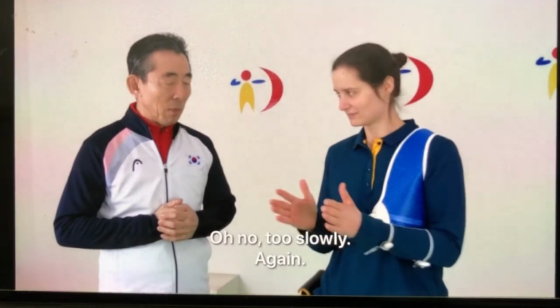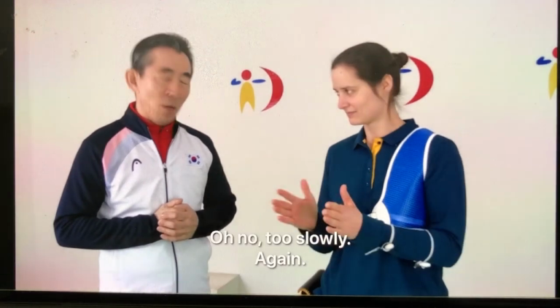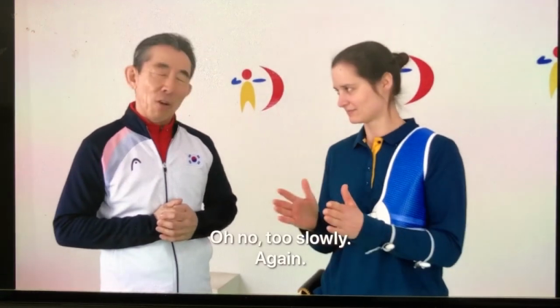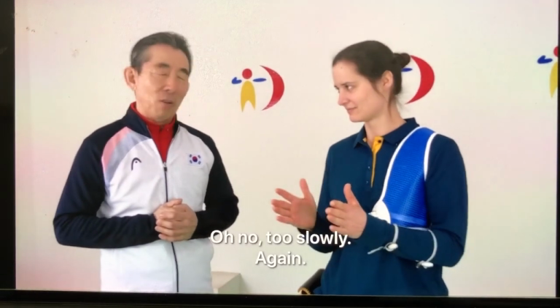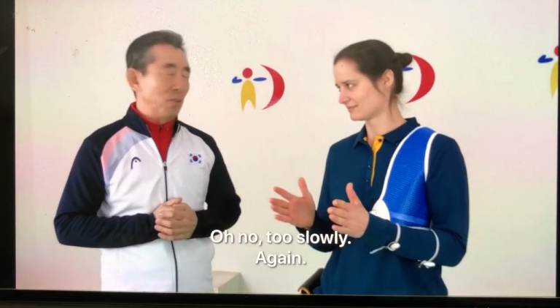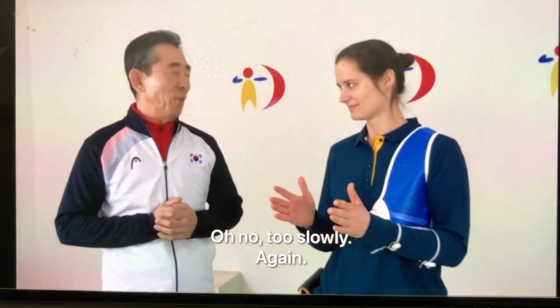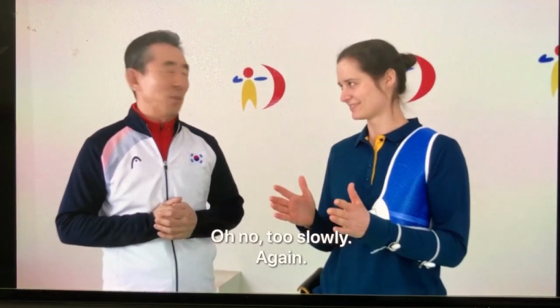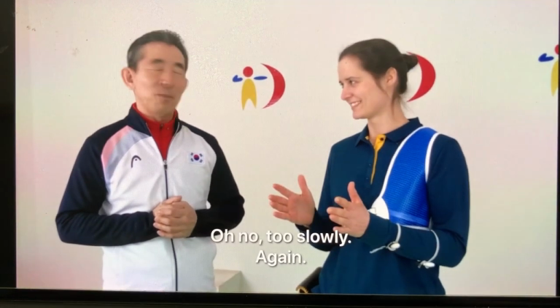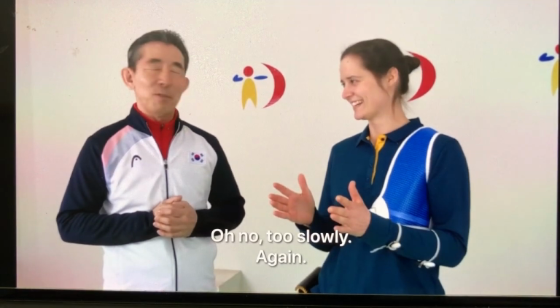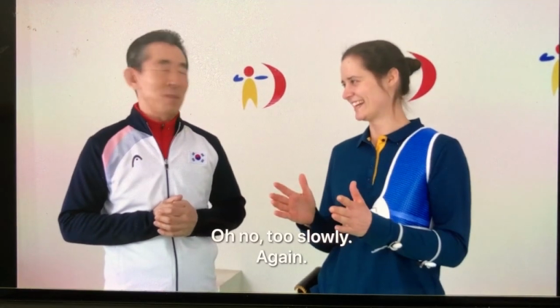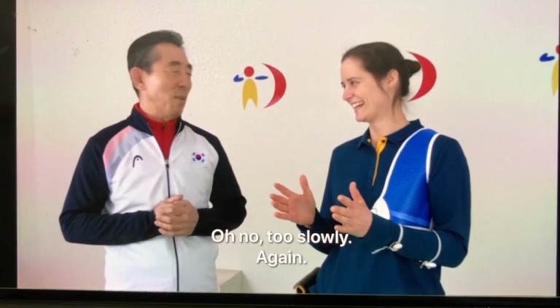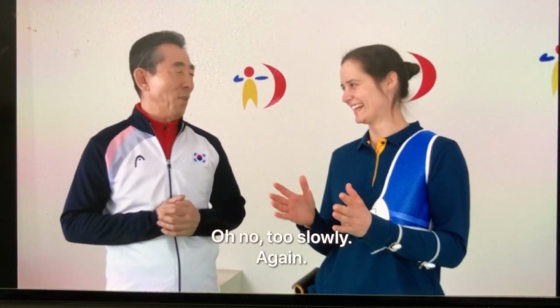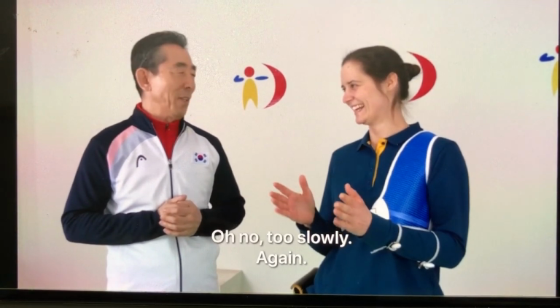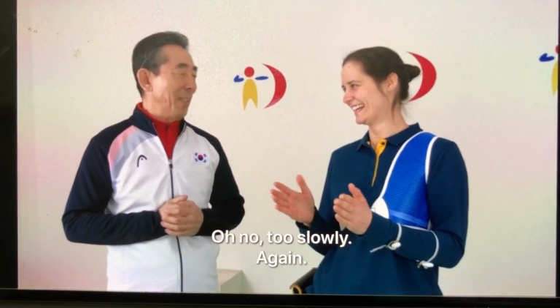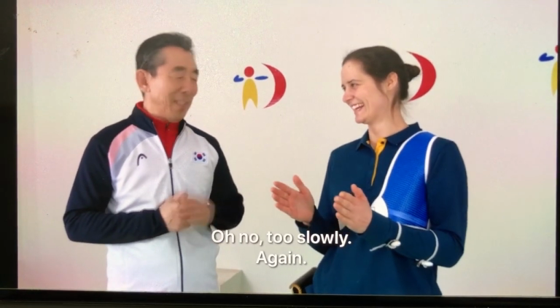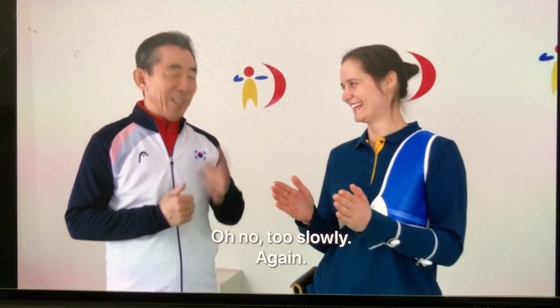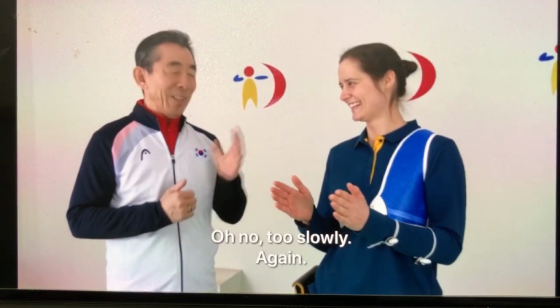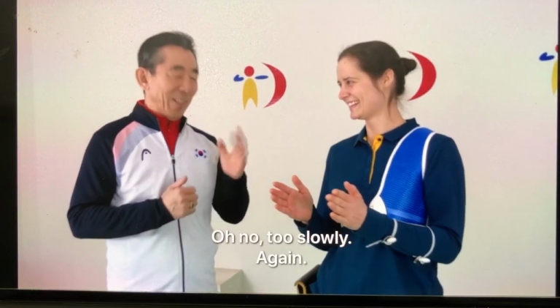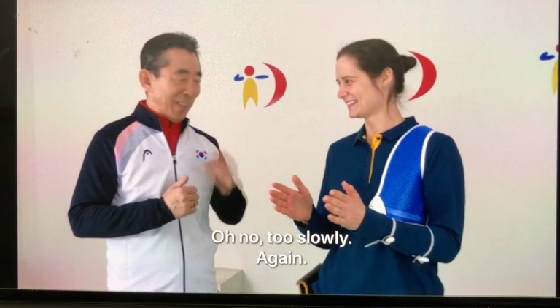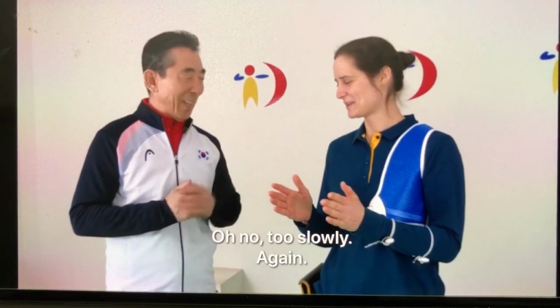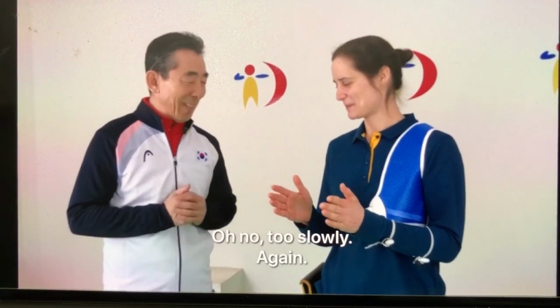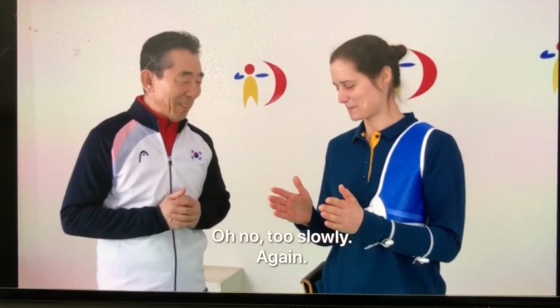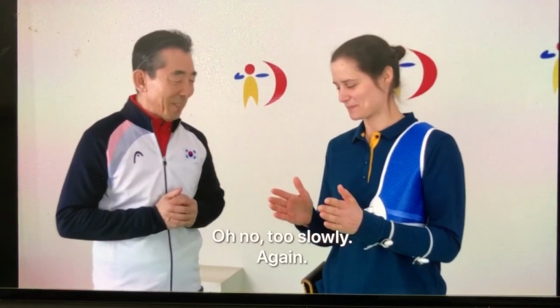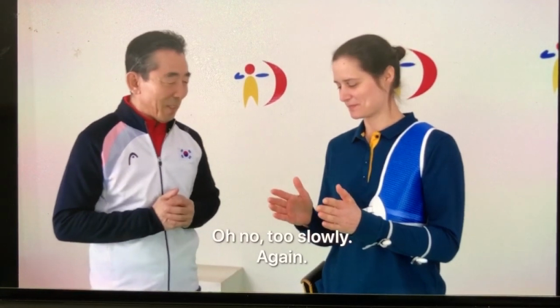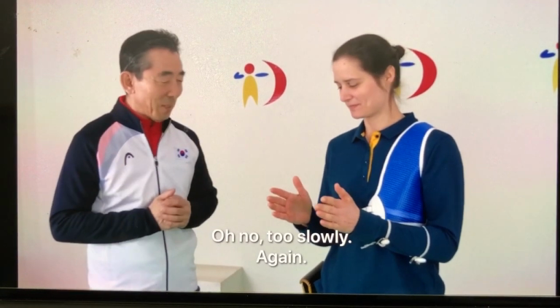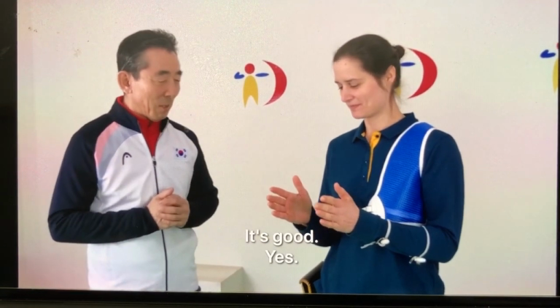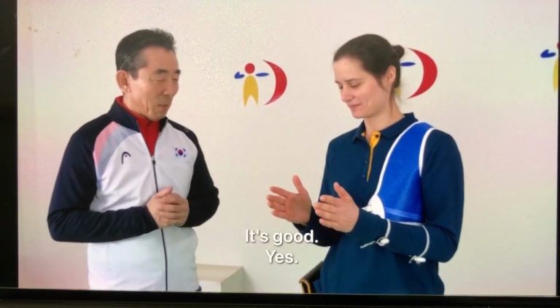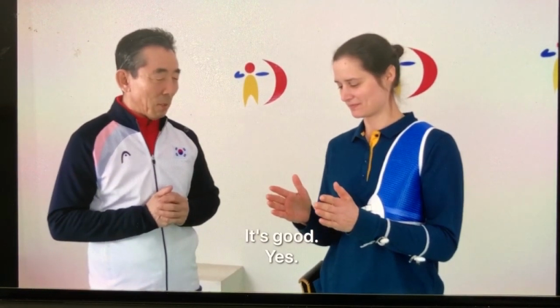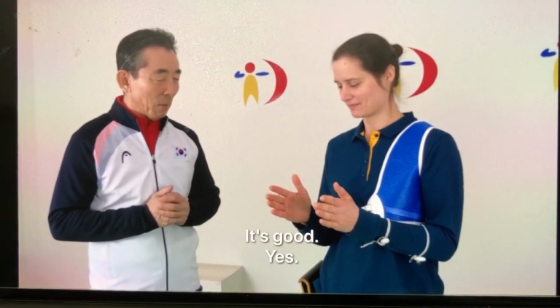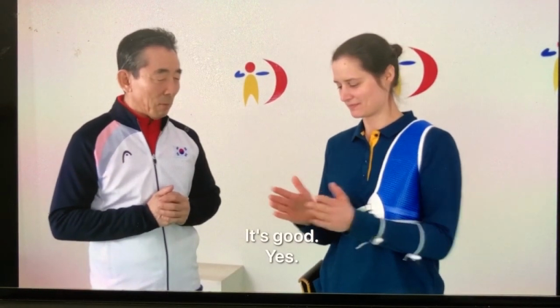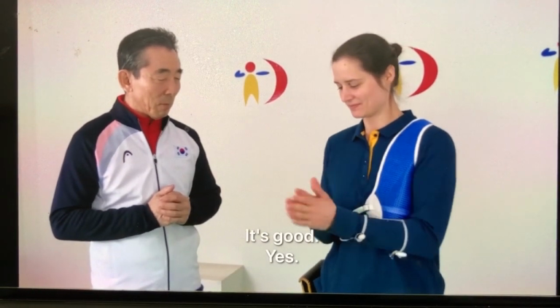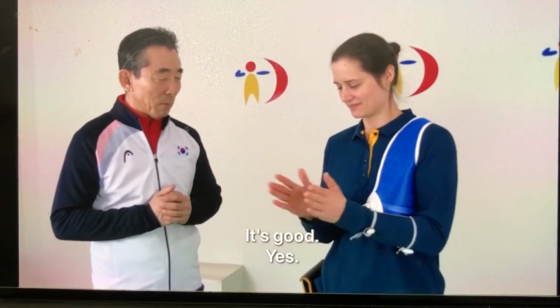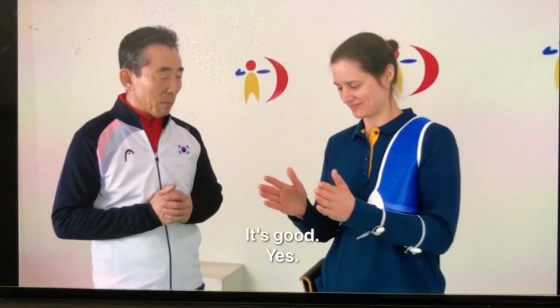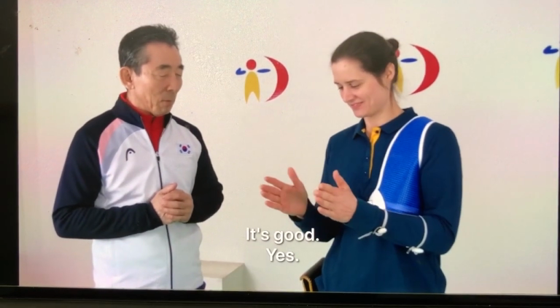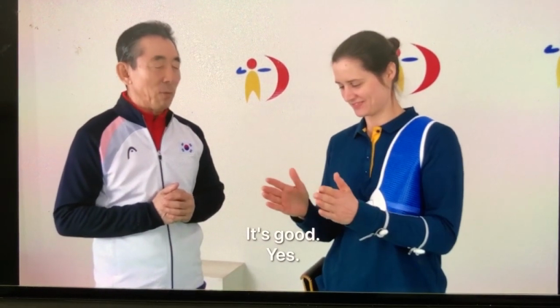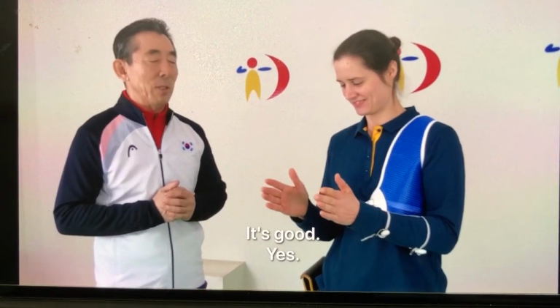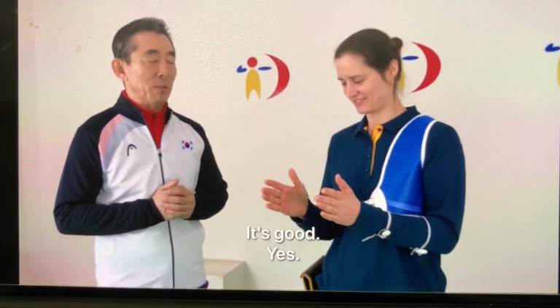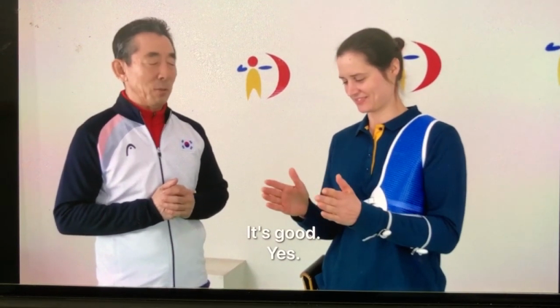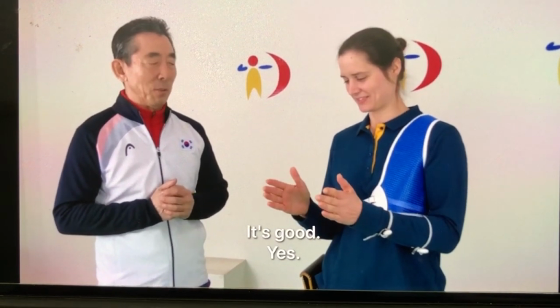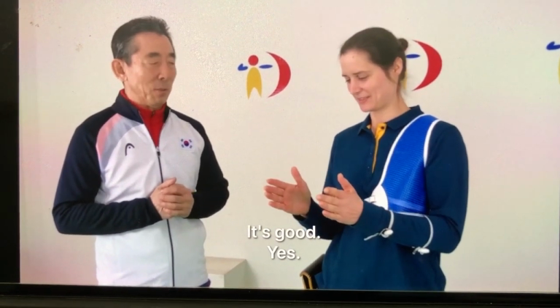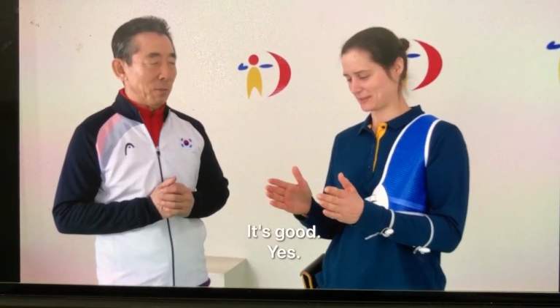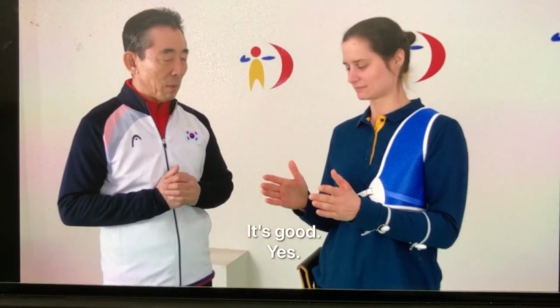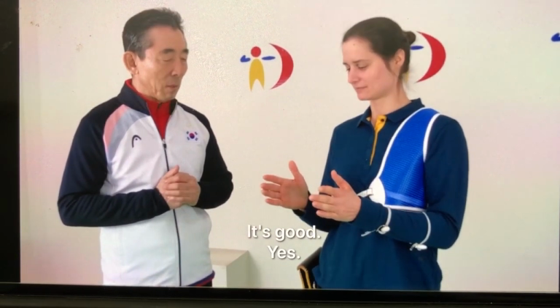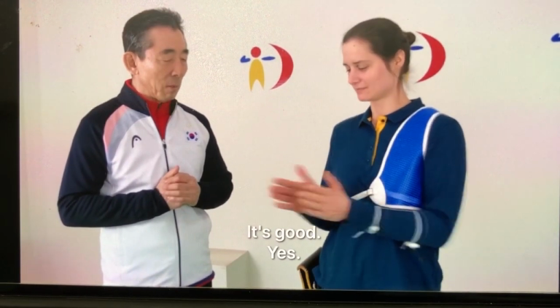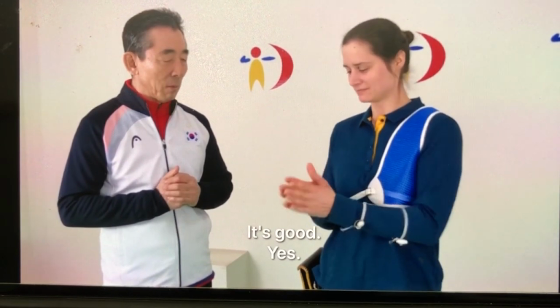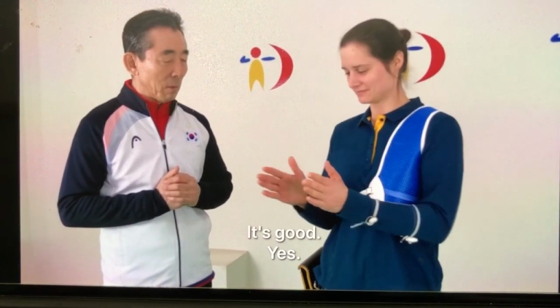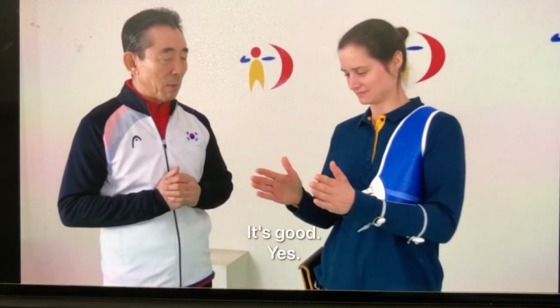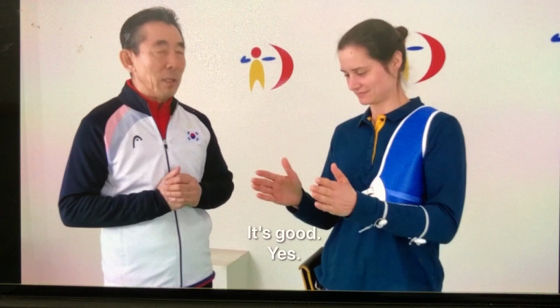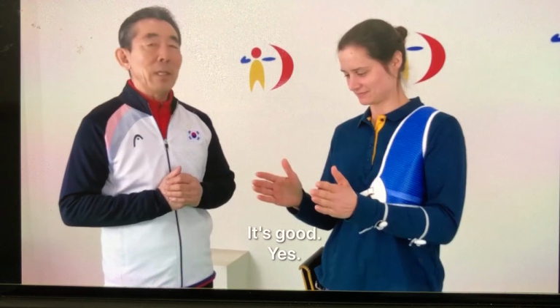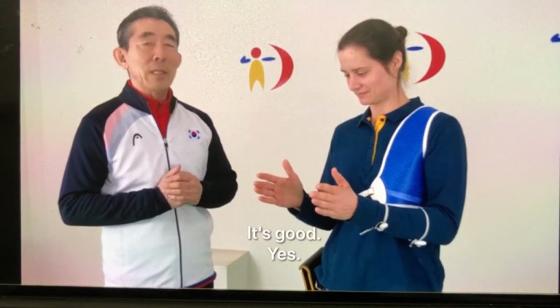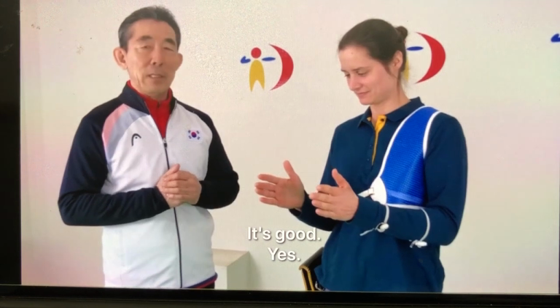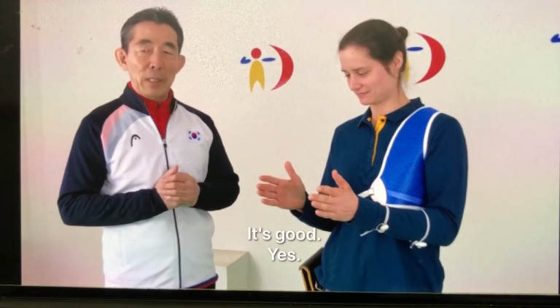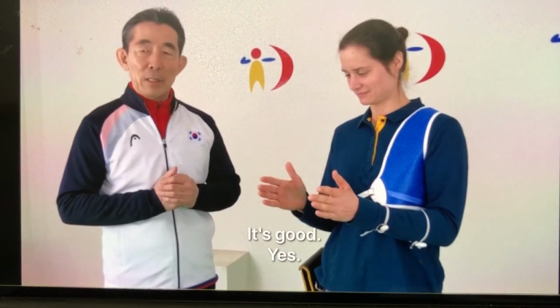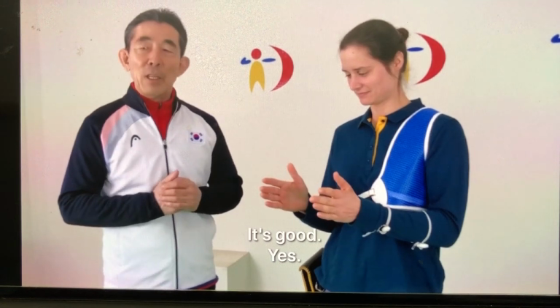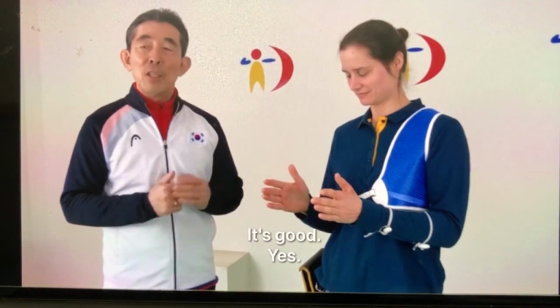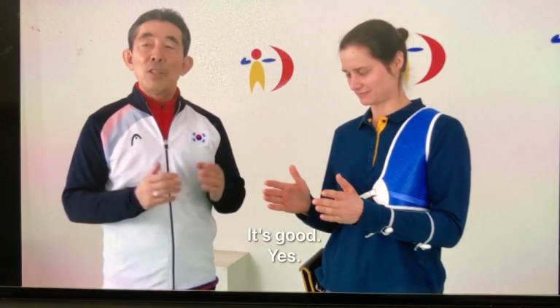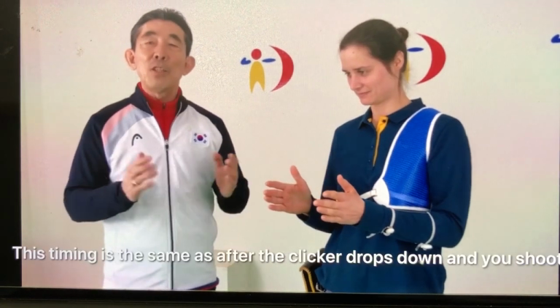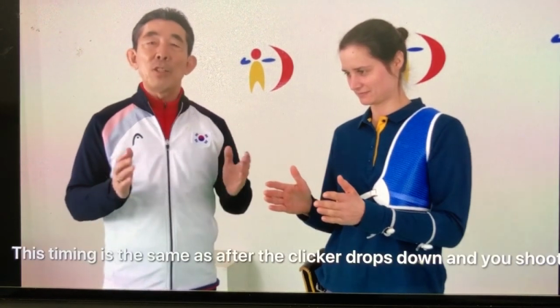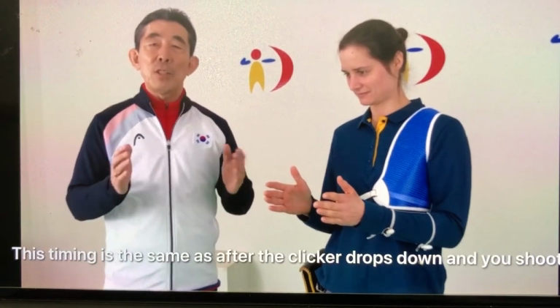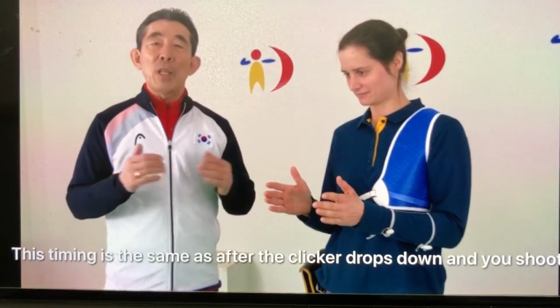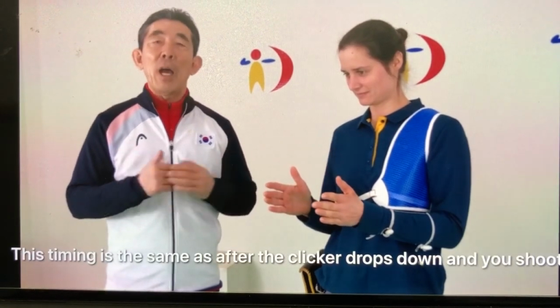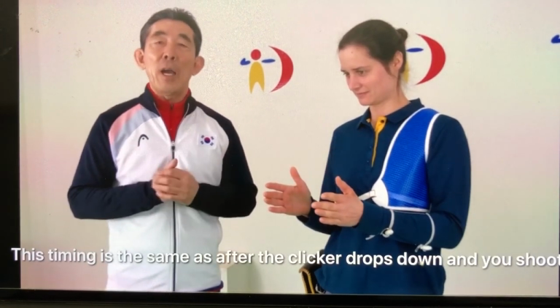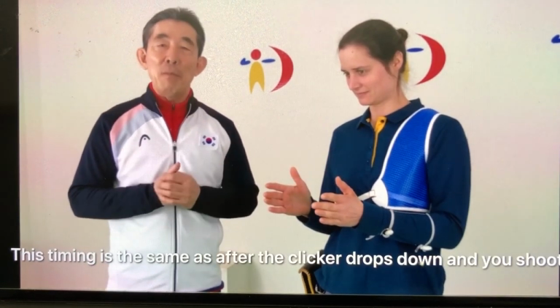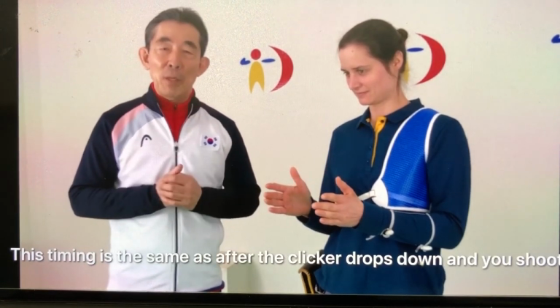Oh no, too slowly. Again. That's good. This is timing.